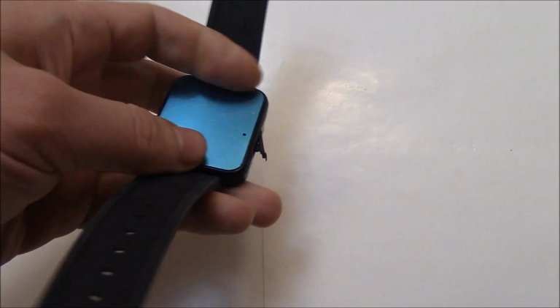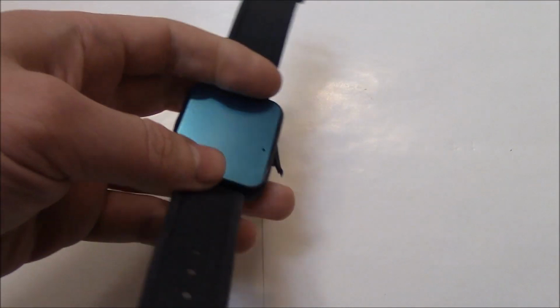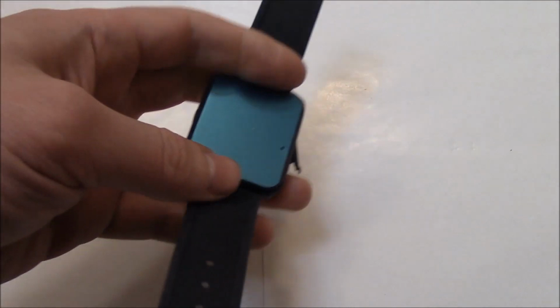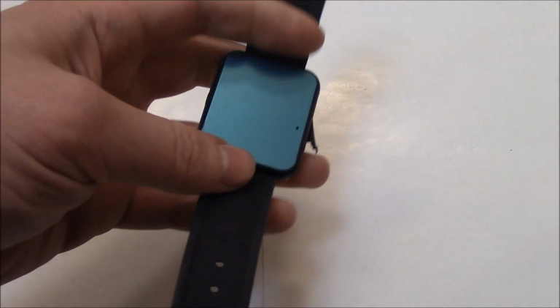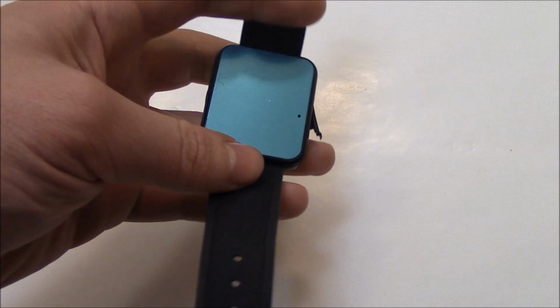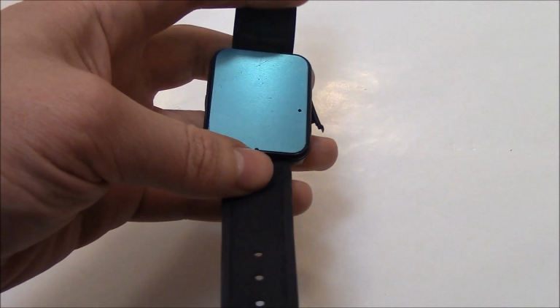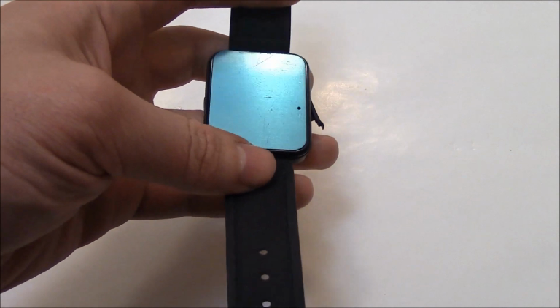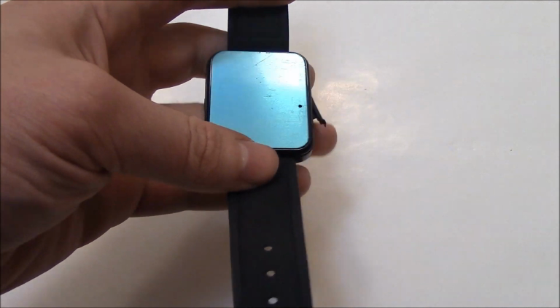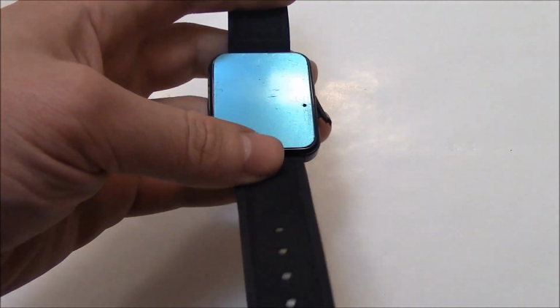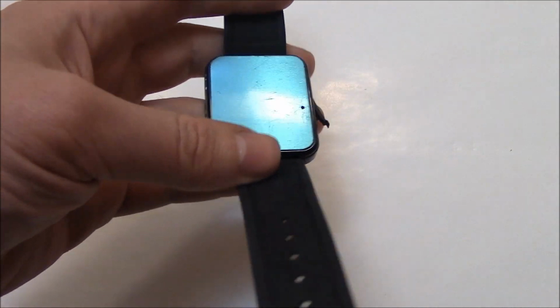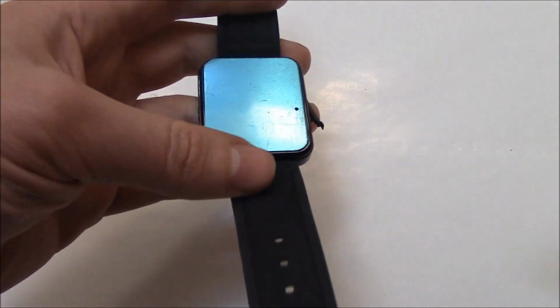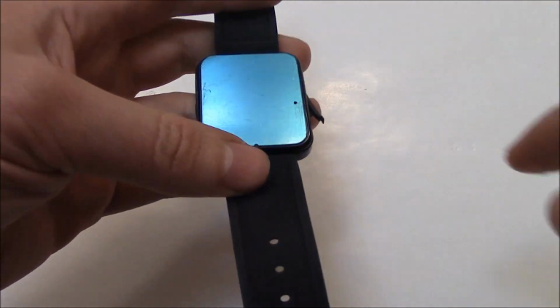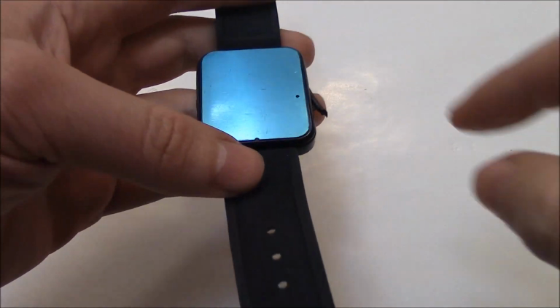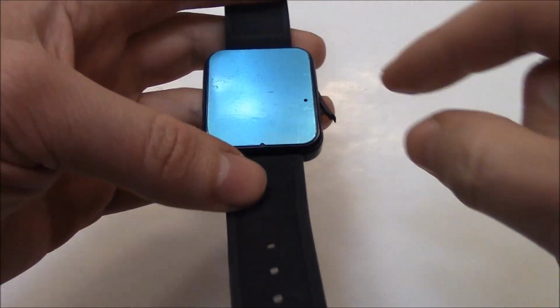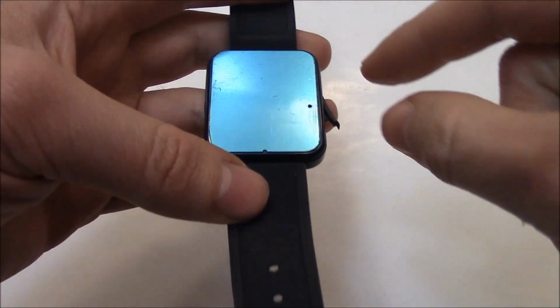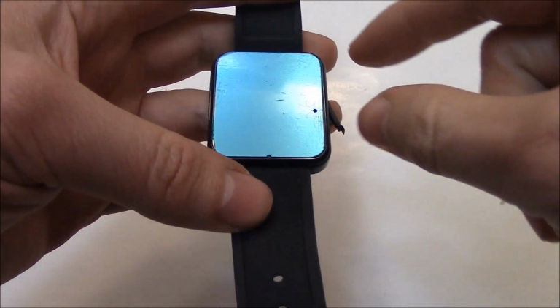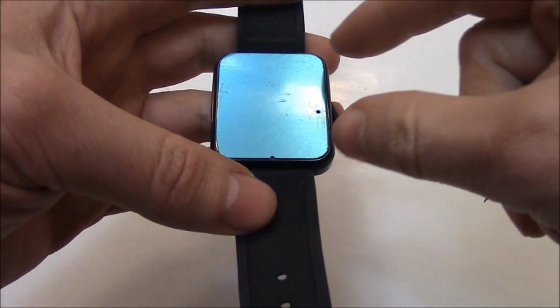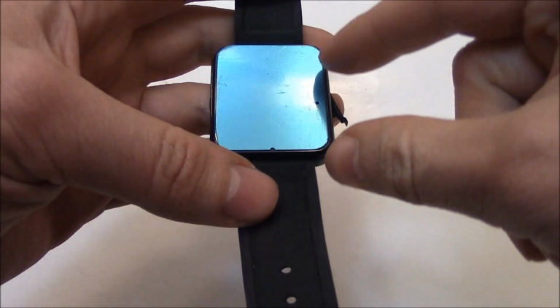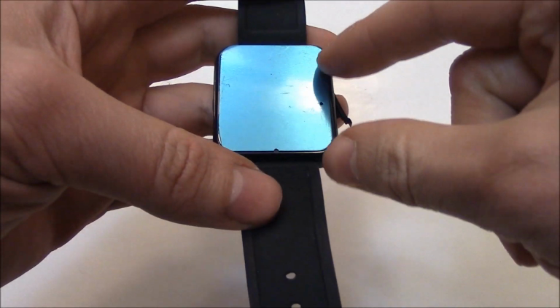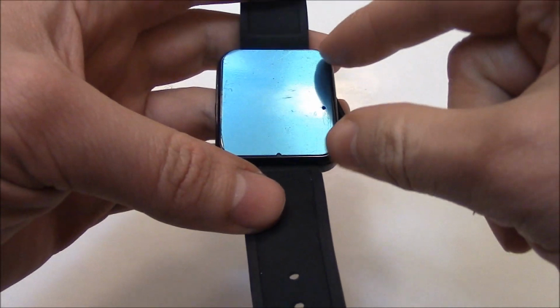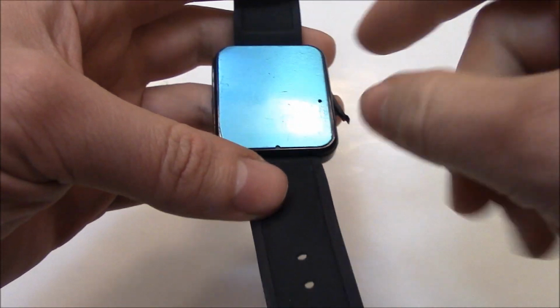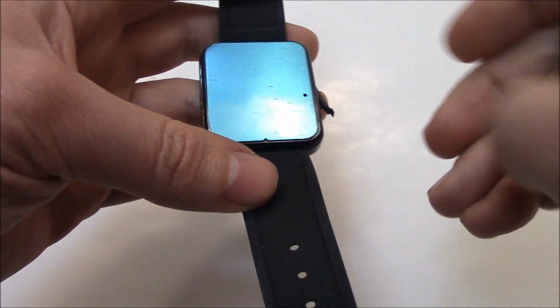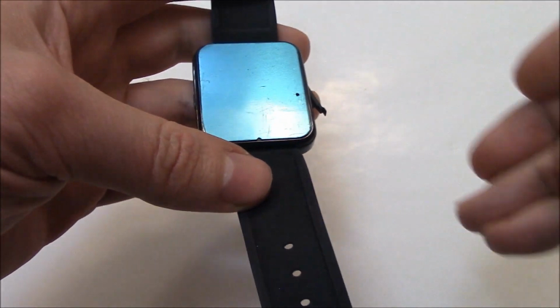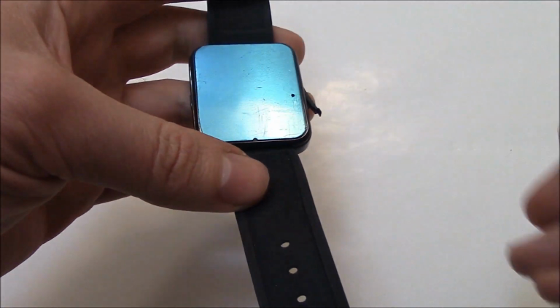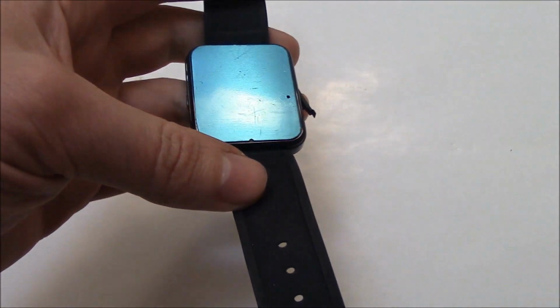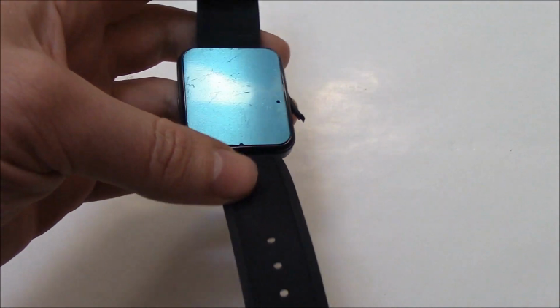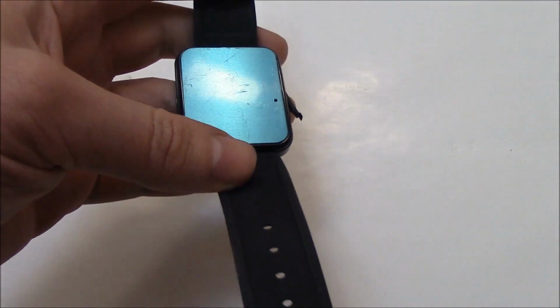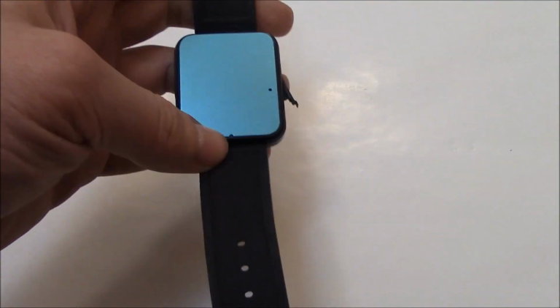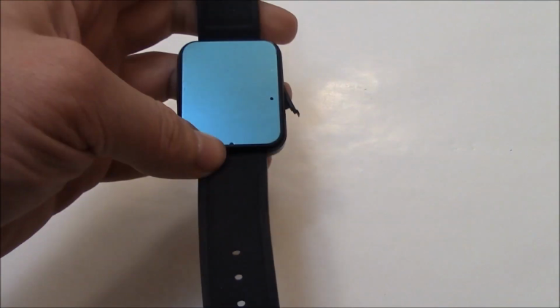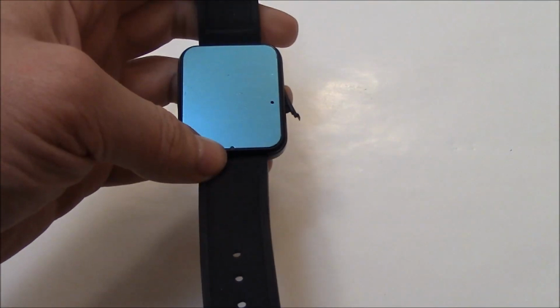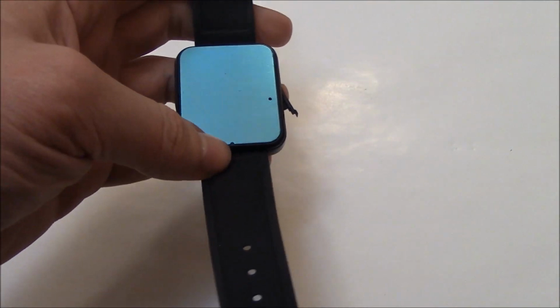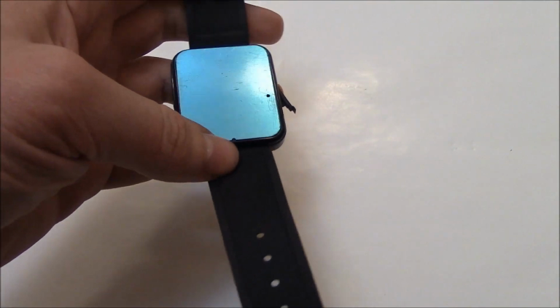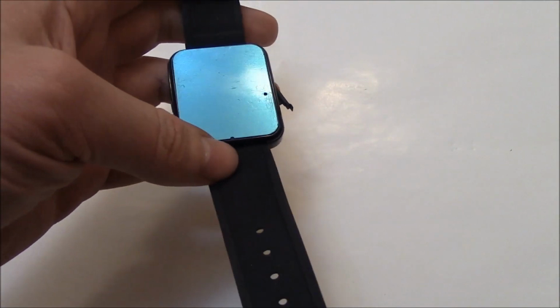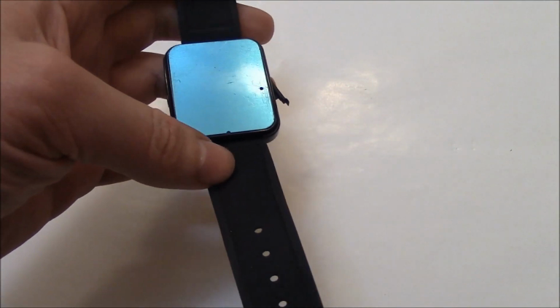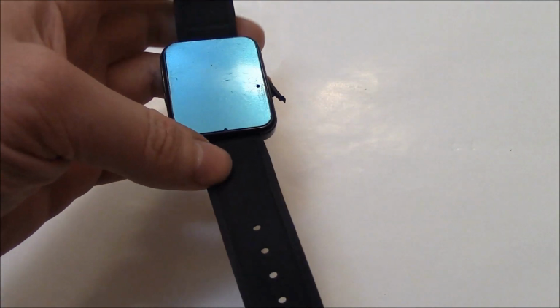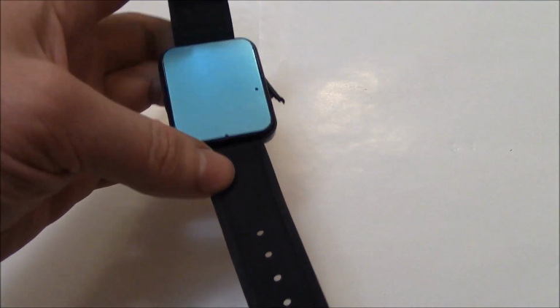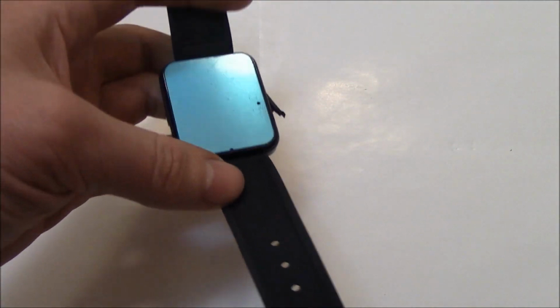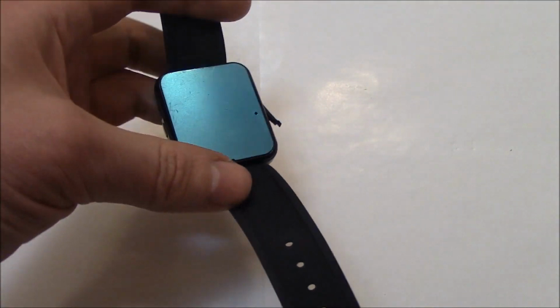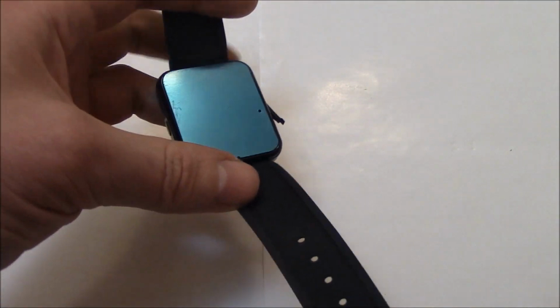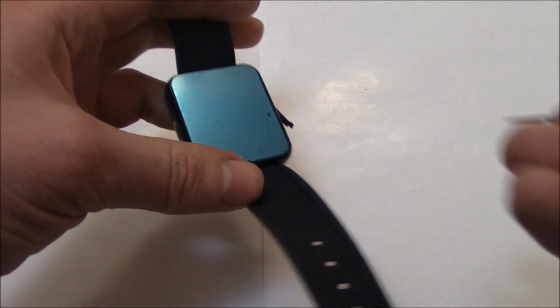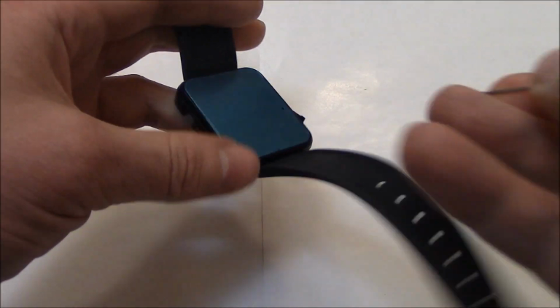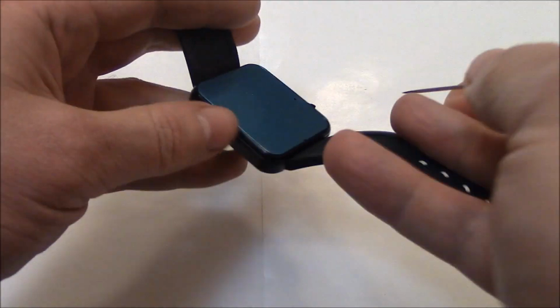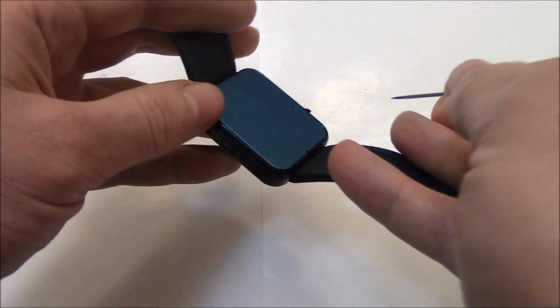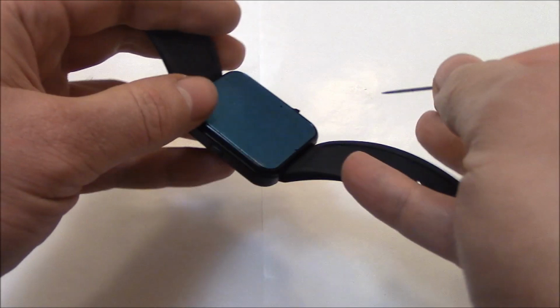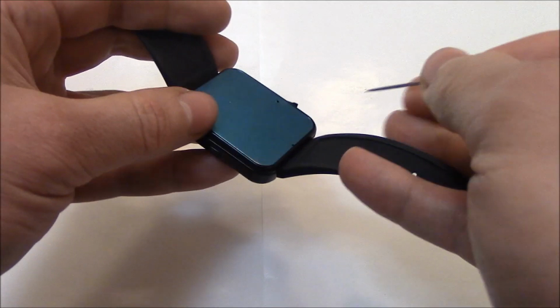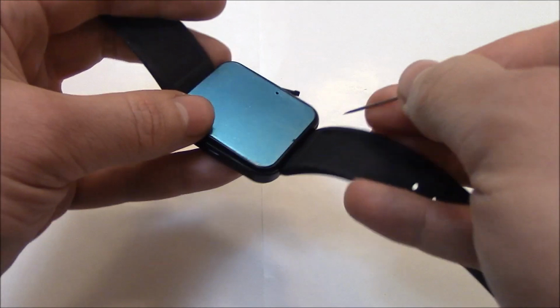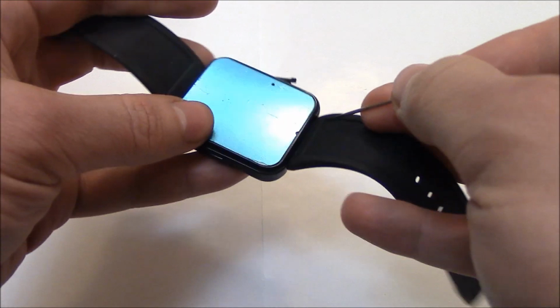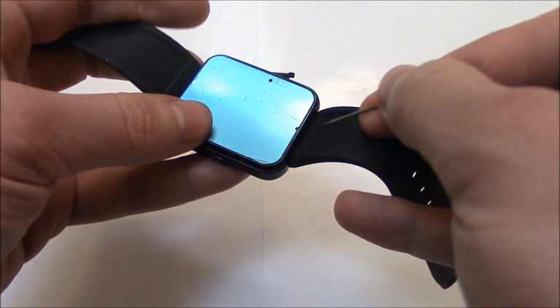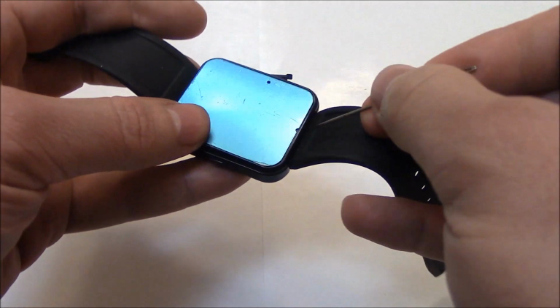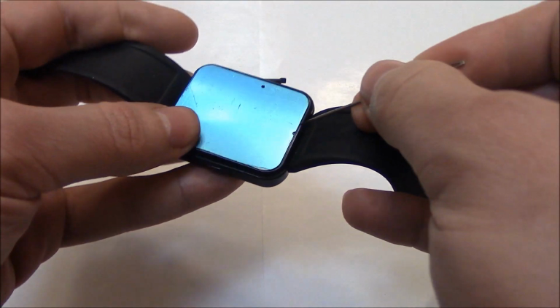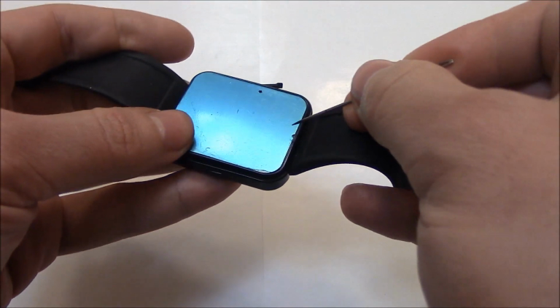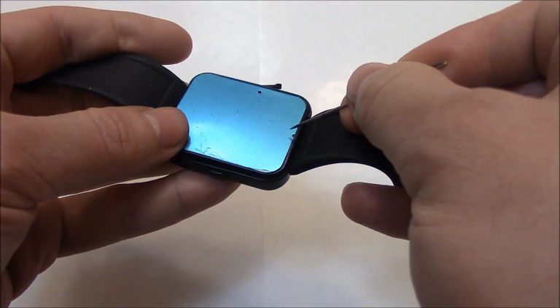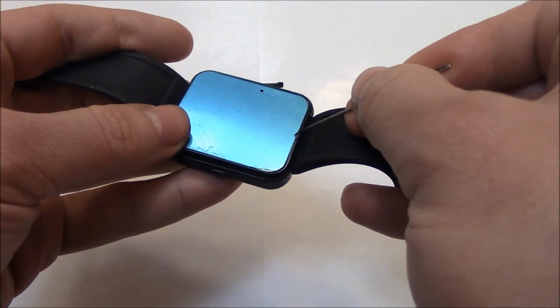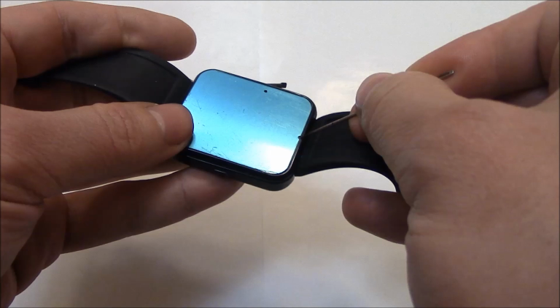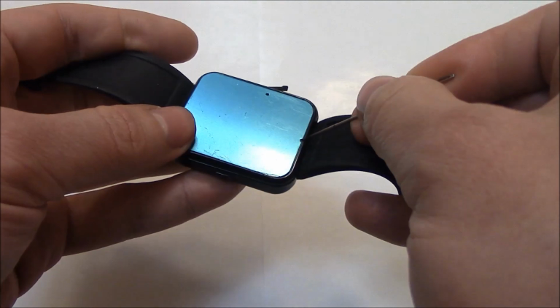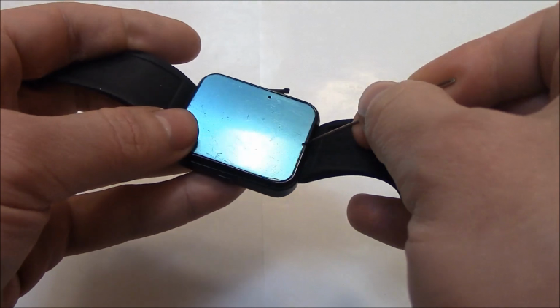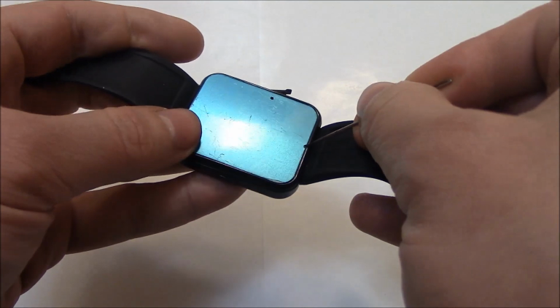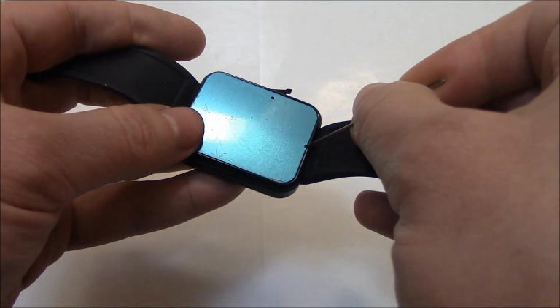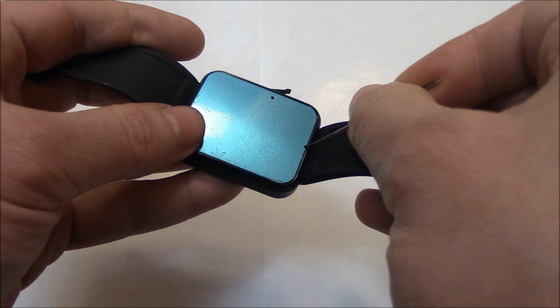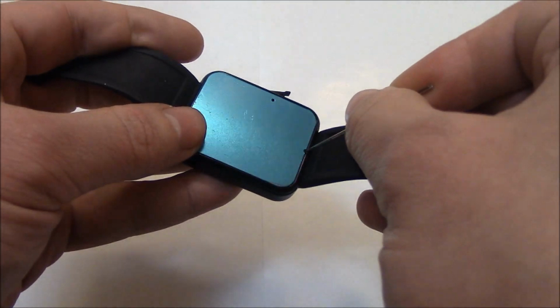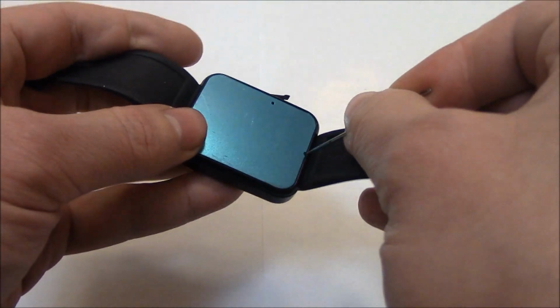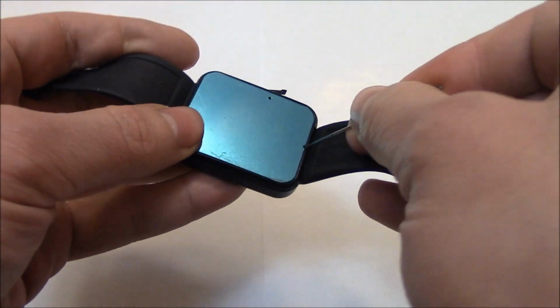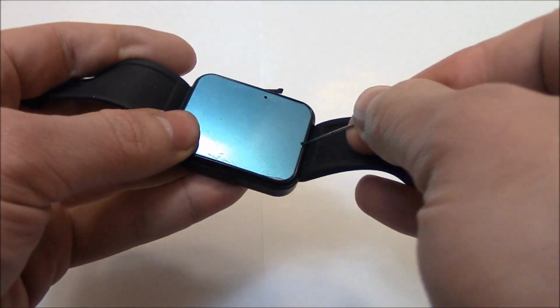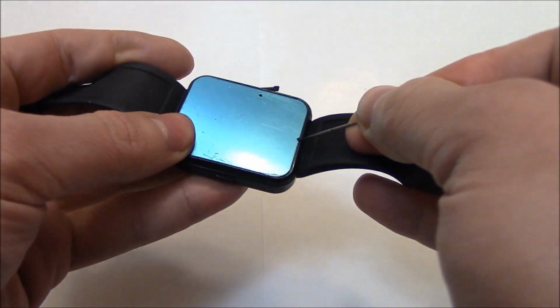First thing you need to do is to take off this back cover. This is connected with glue, so I'm just going to lift this up.